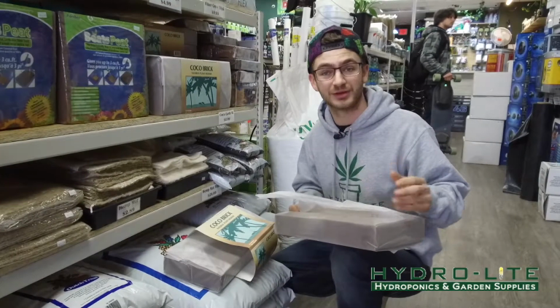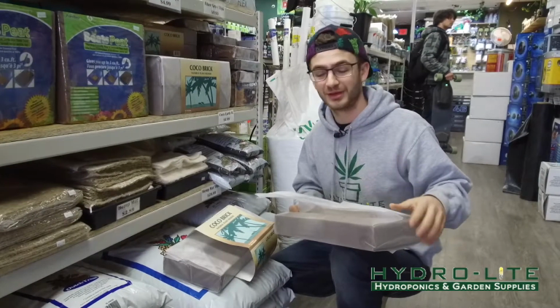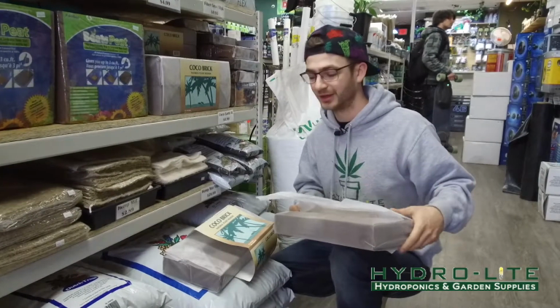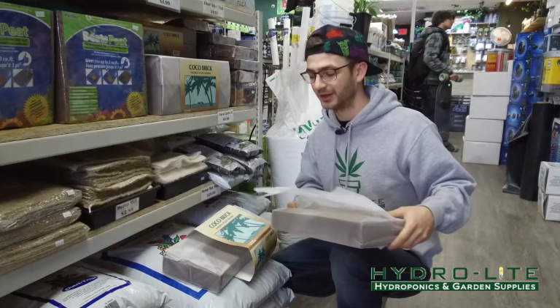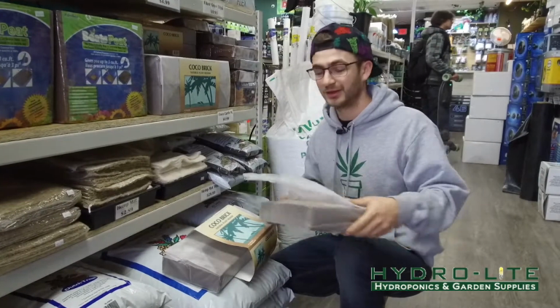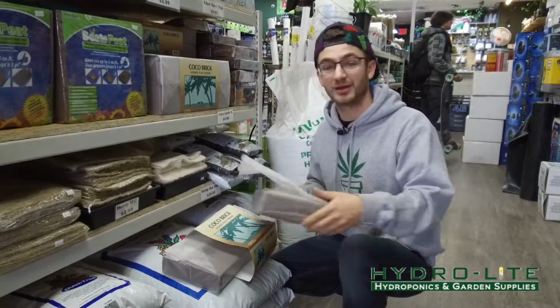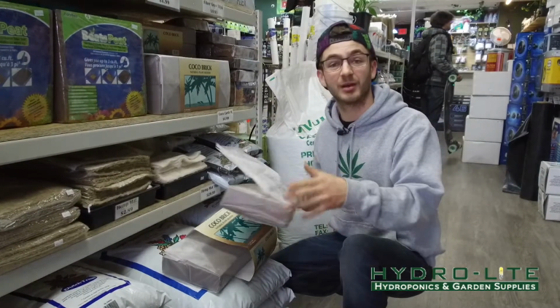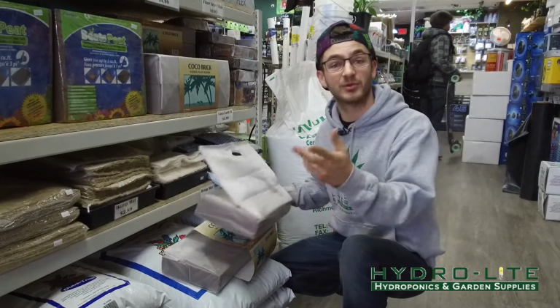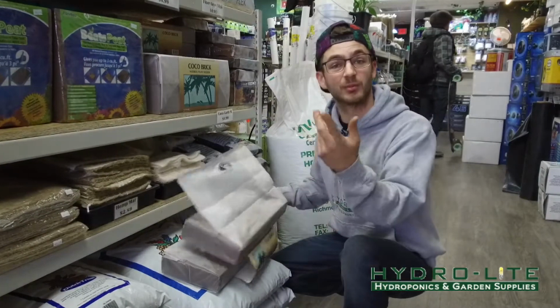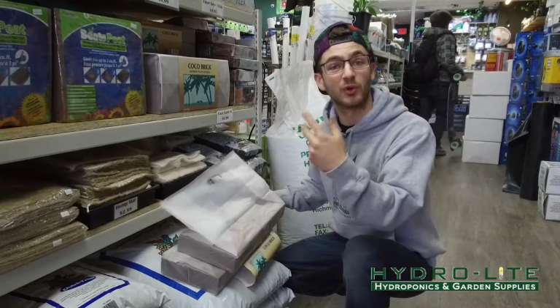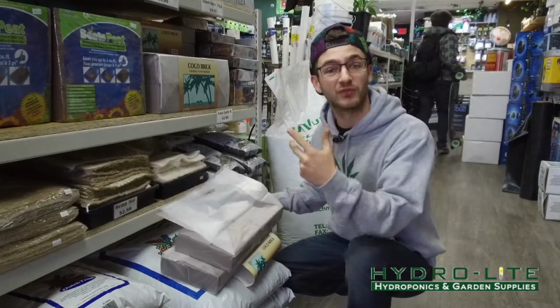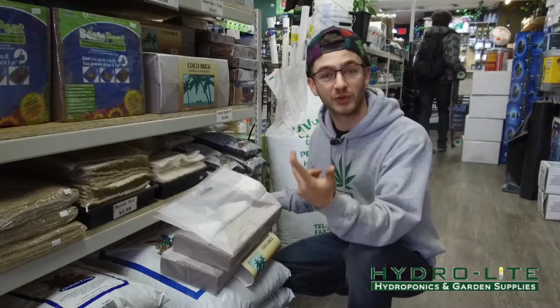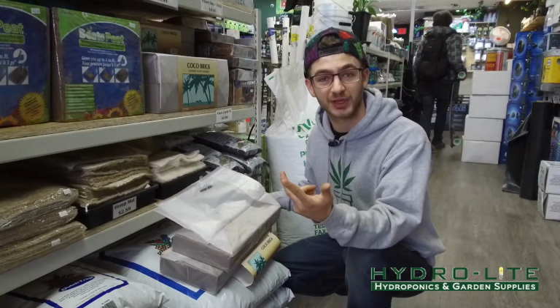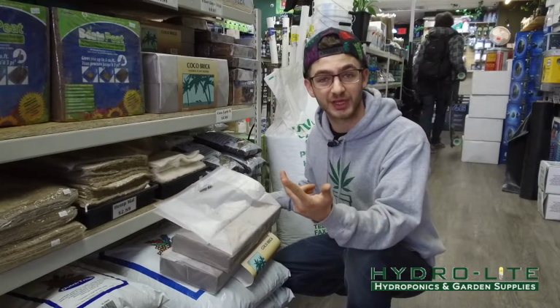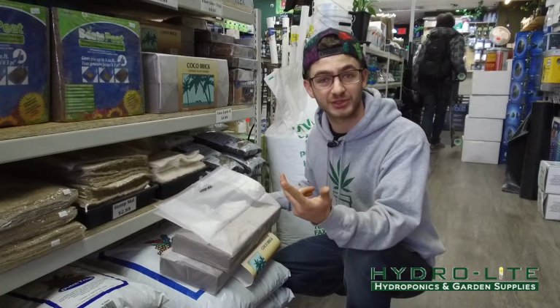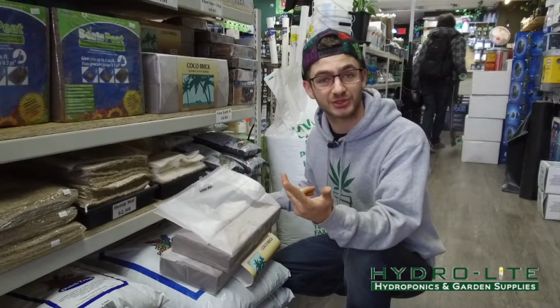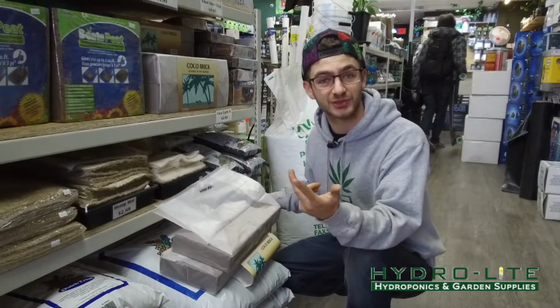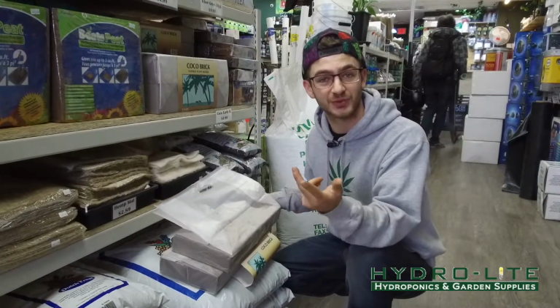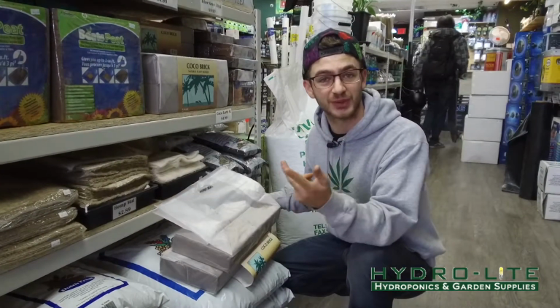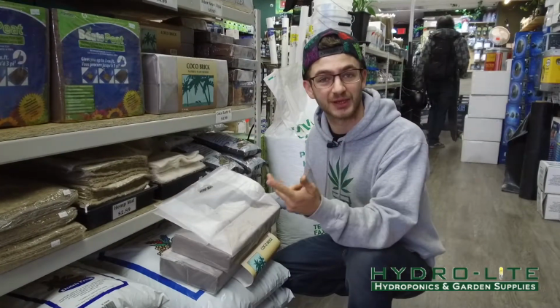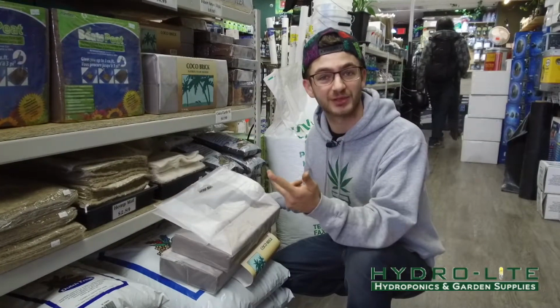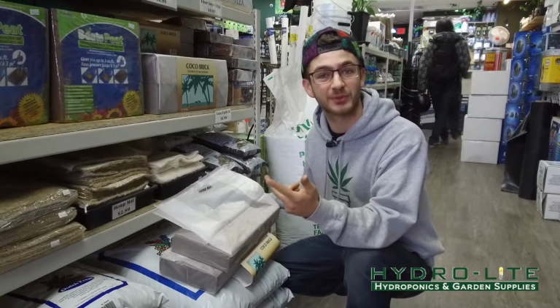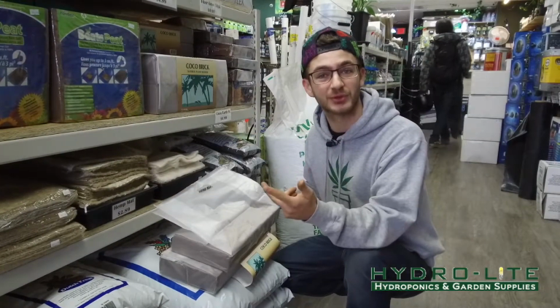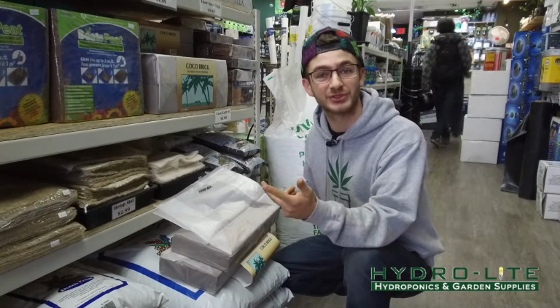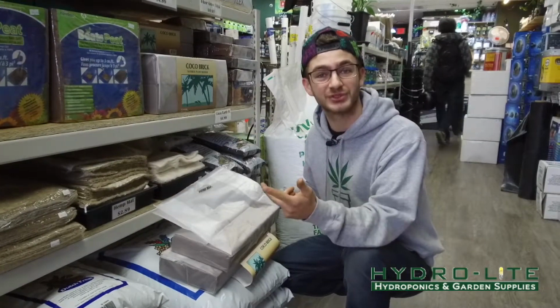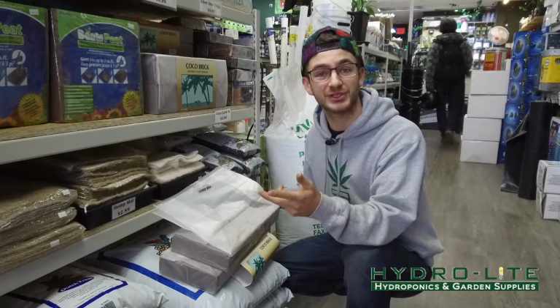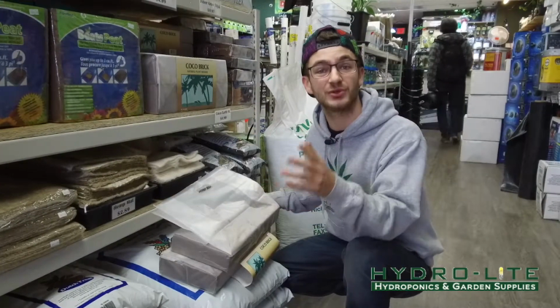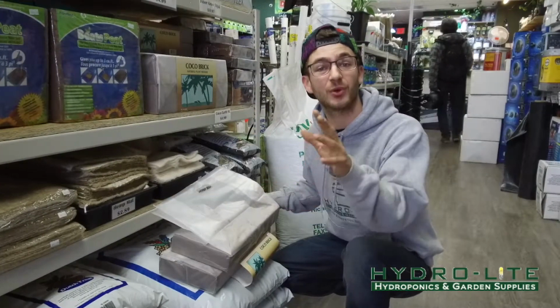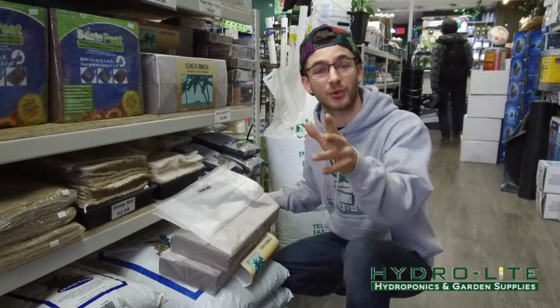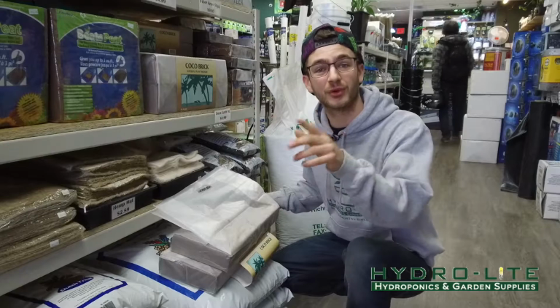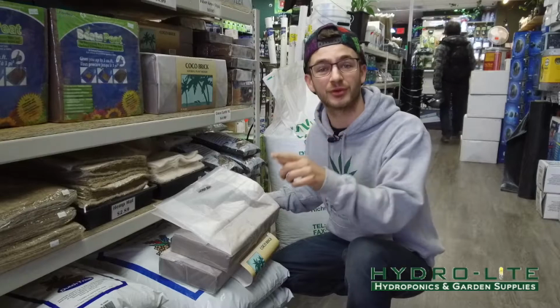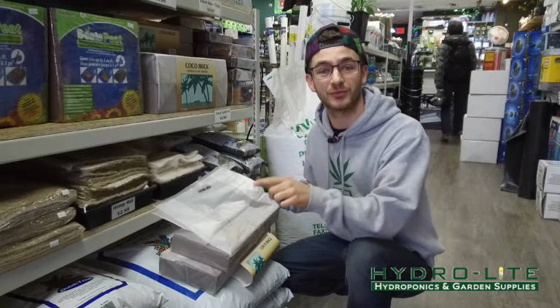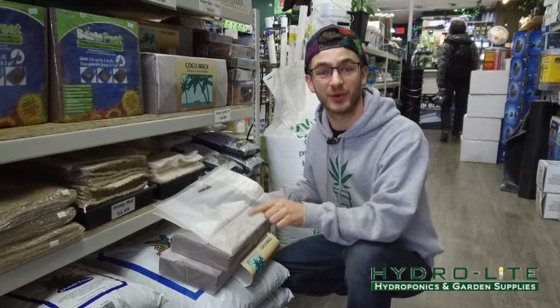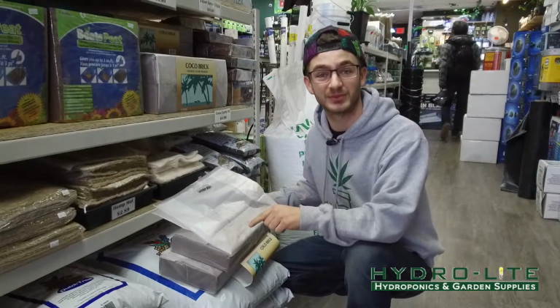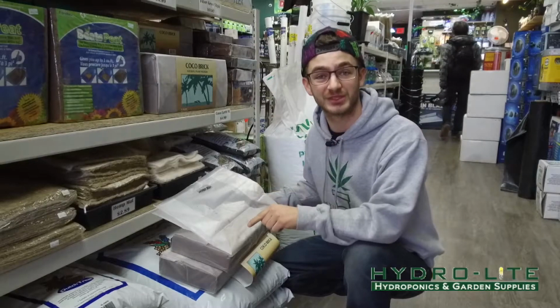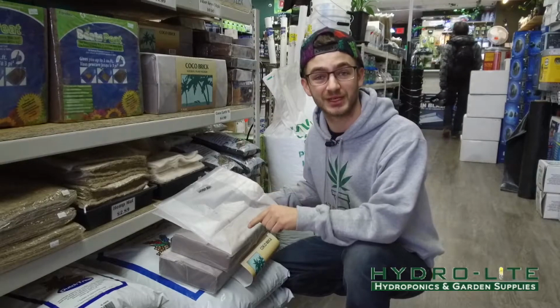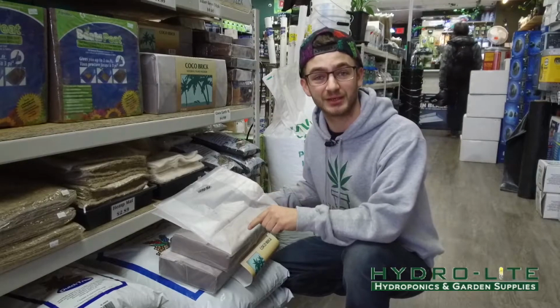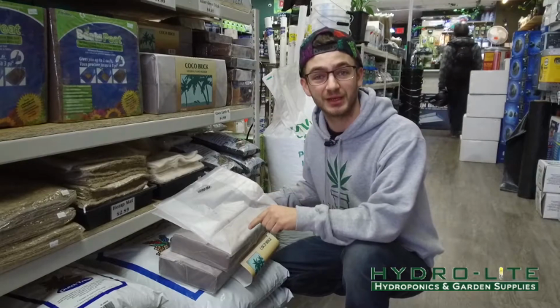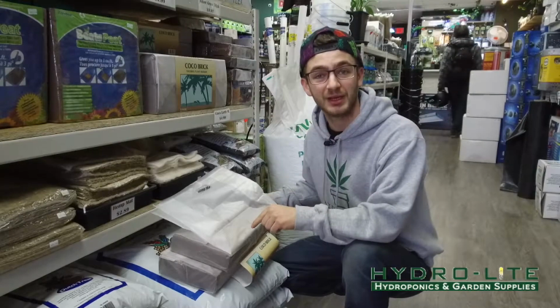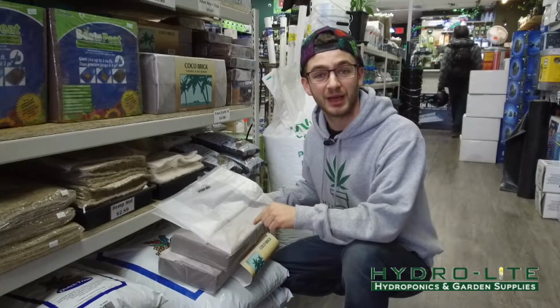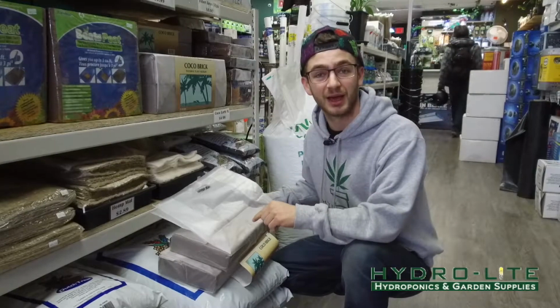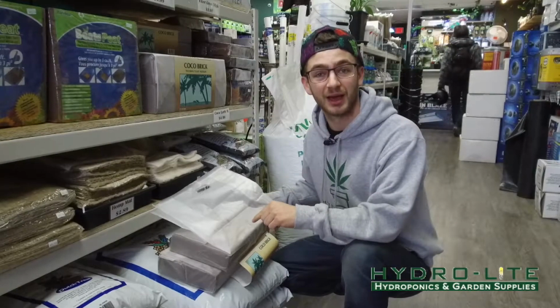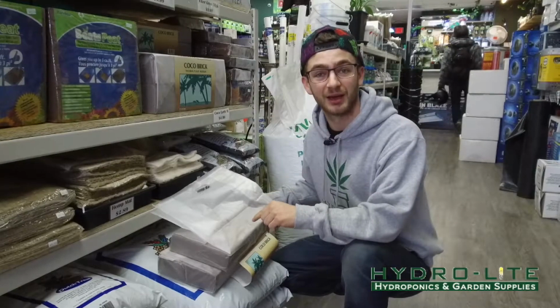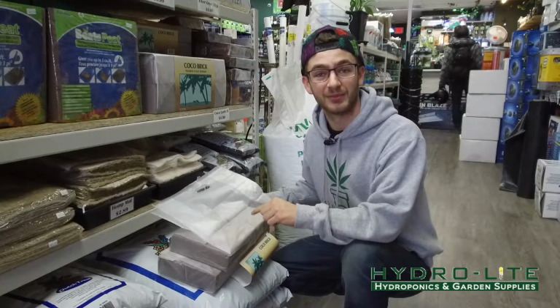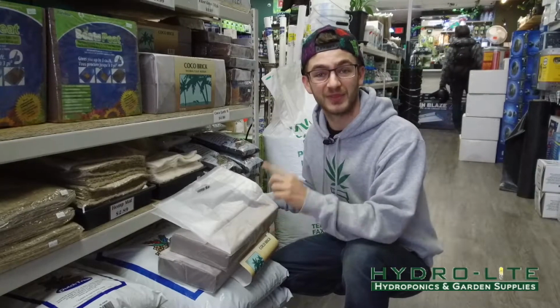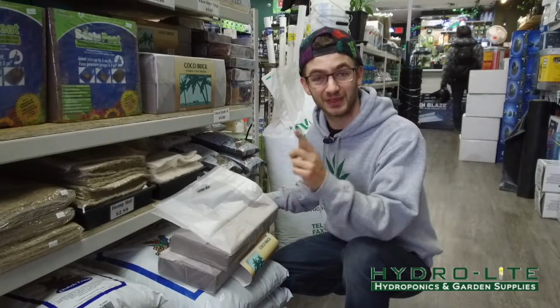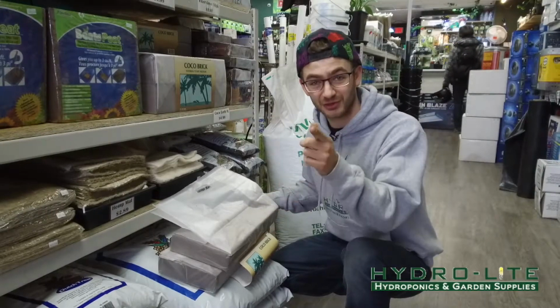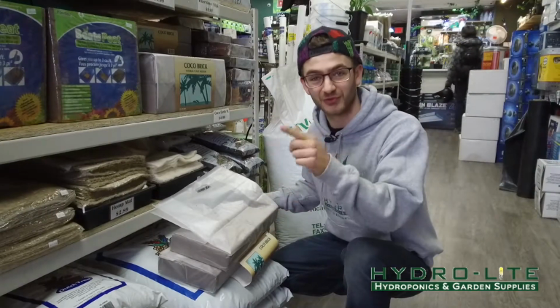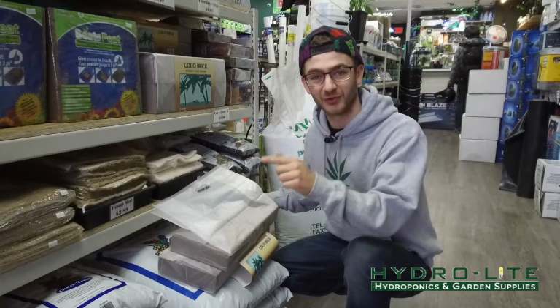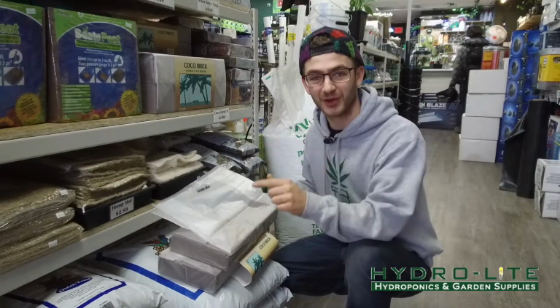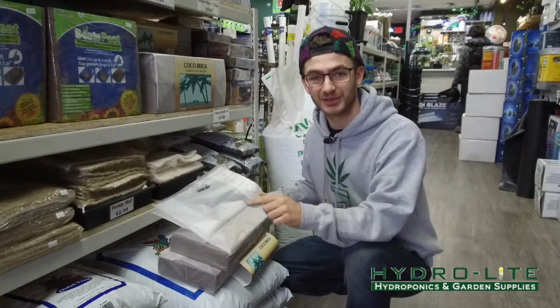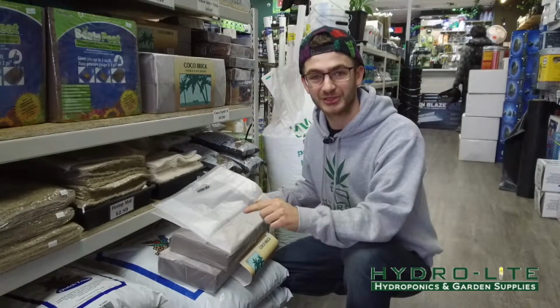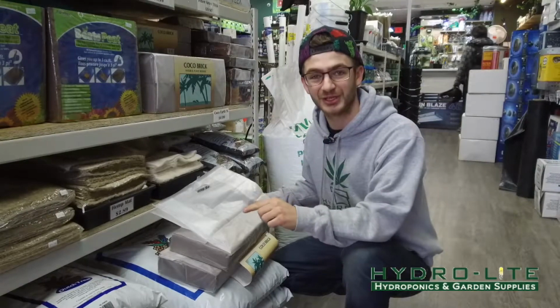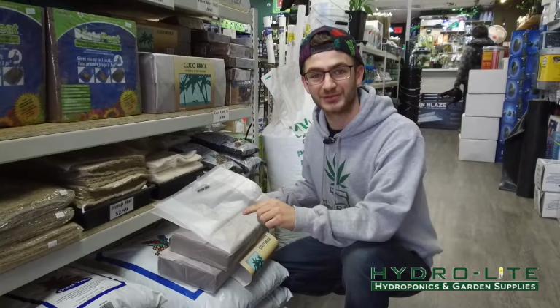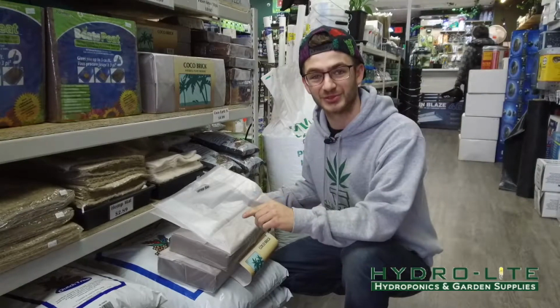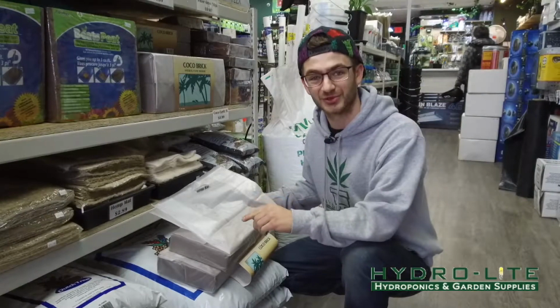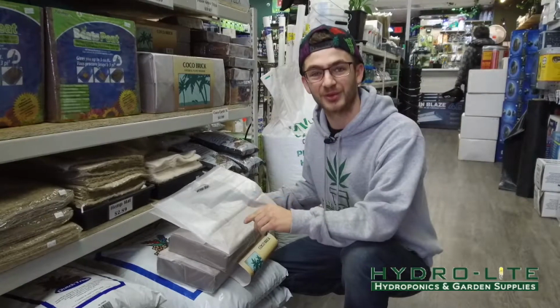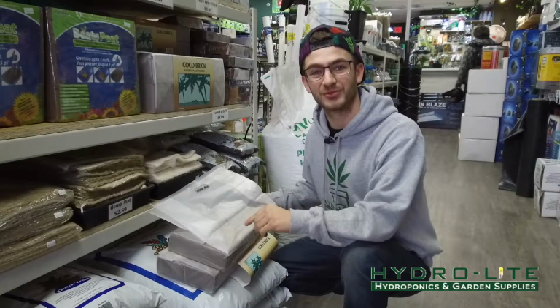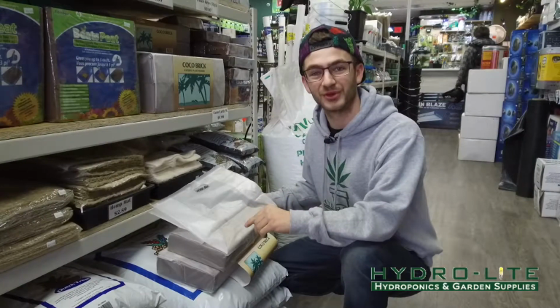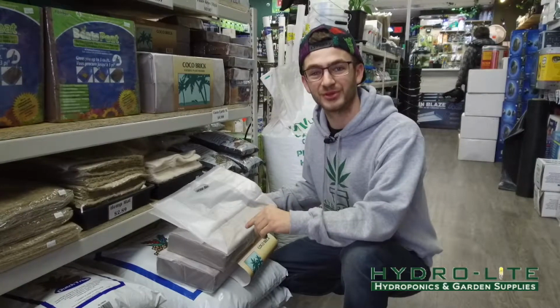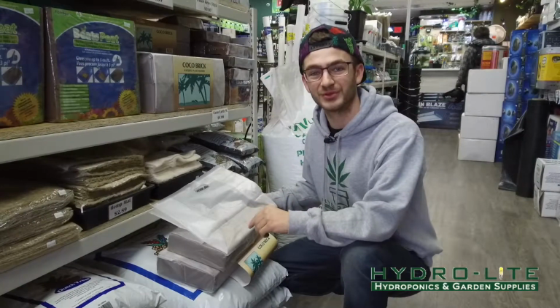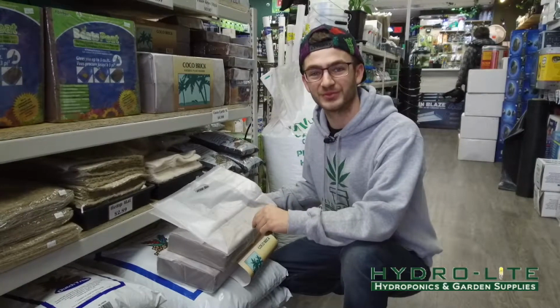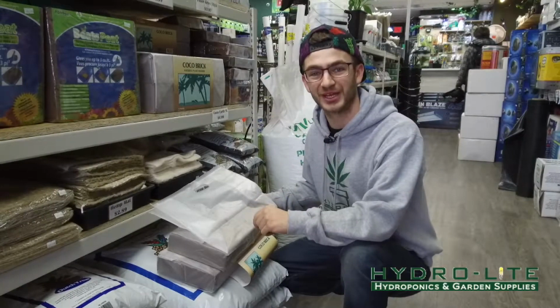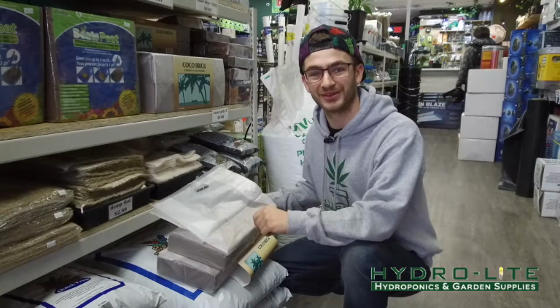Come to both locations if you'd like to purchase this or visit our website. Thank you for watching and subscribe to our YouTube channel.